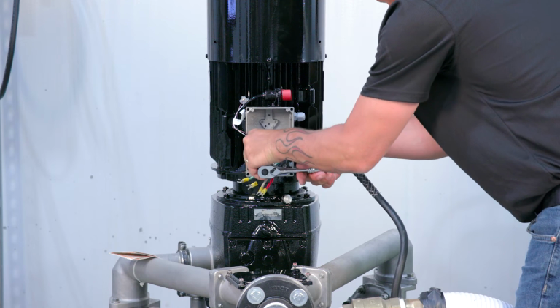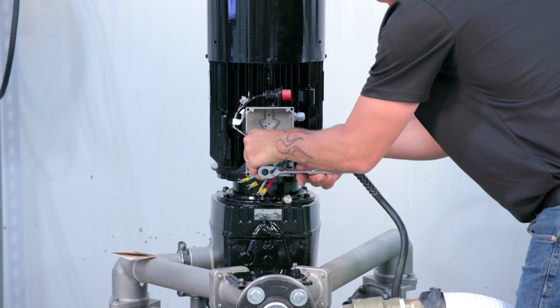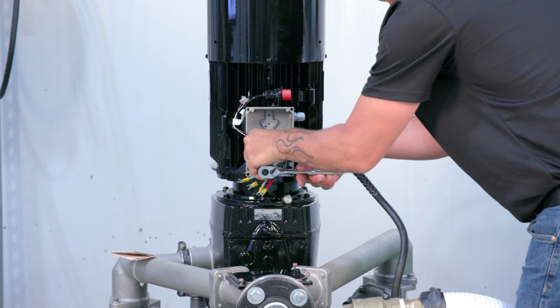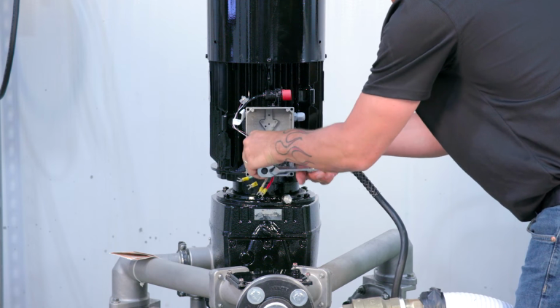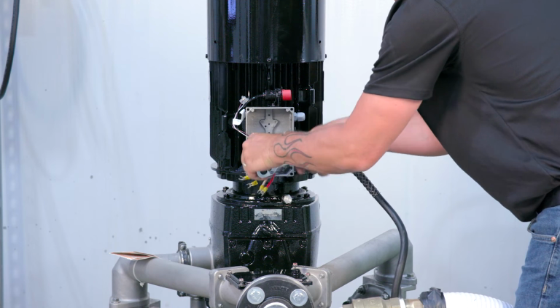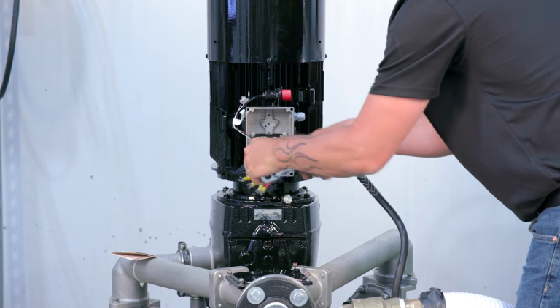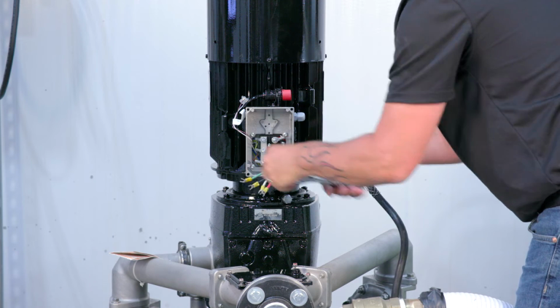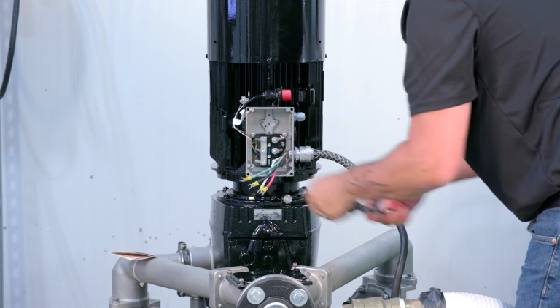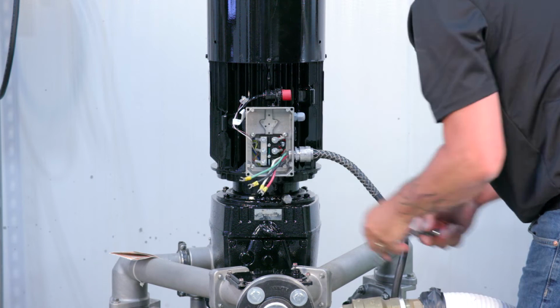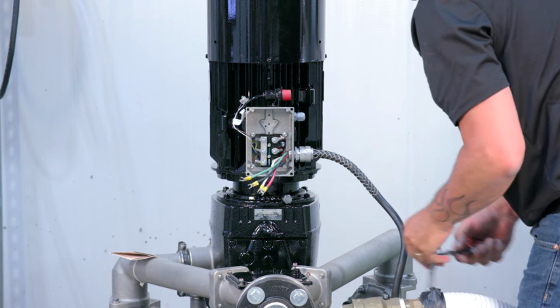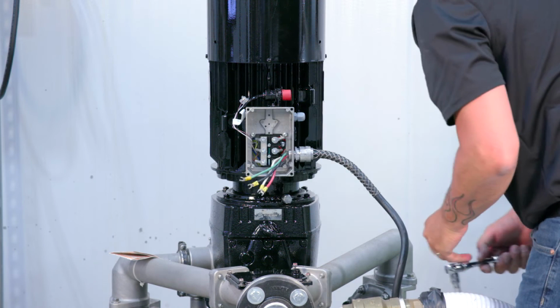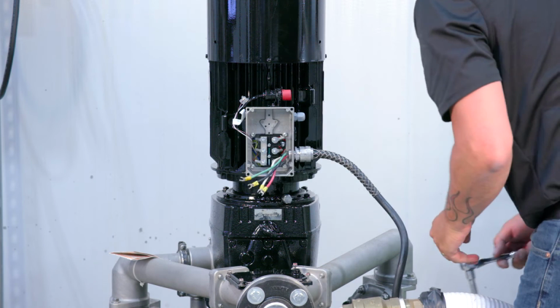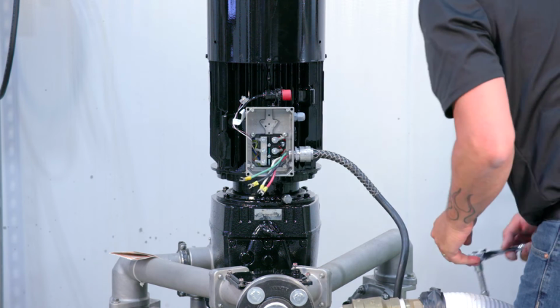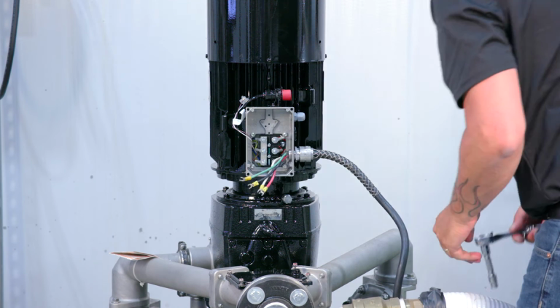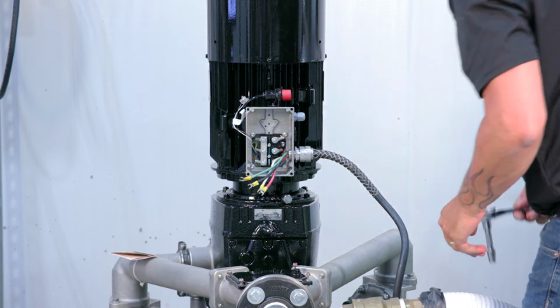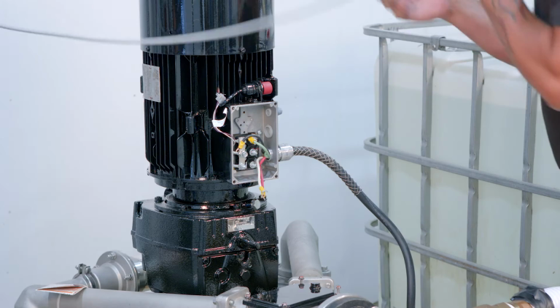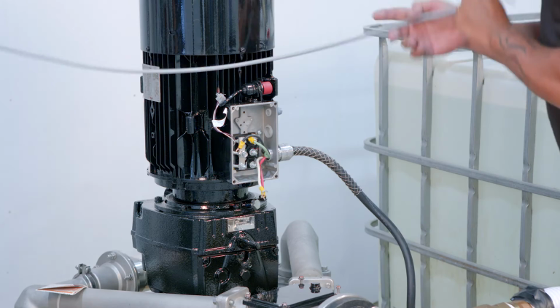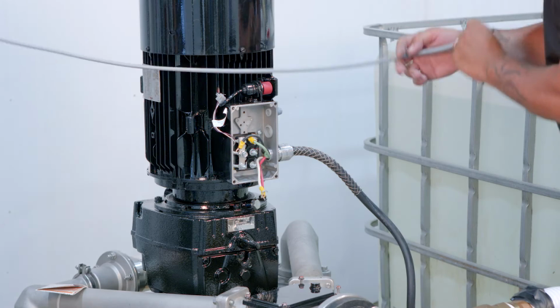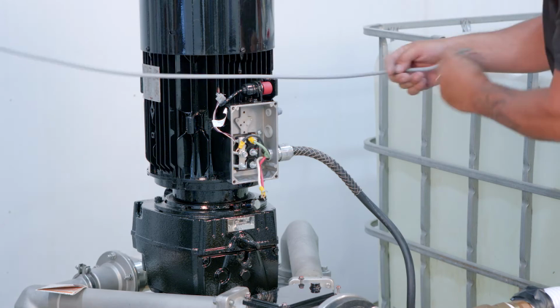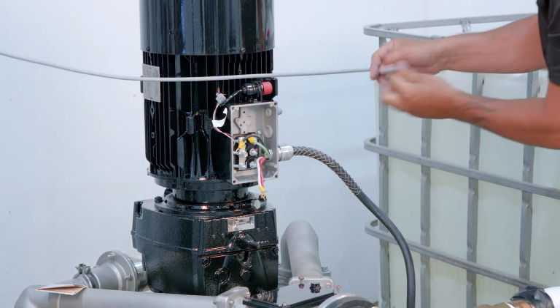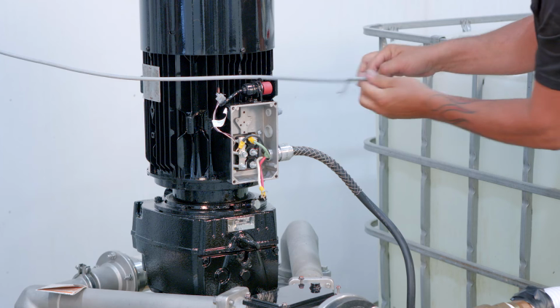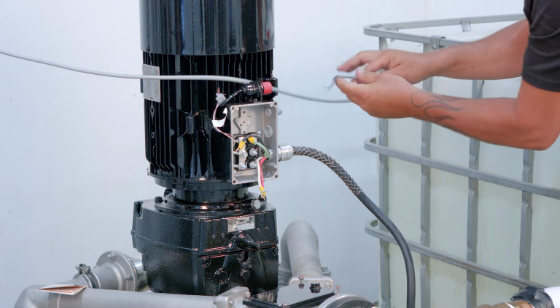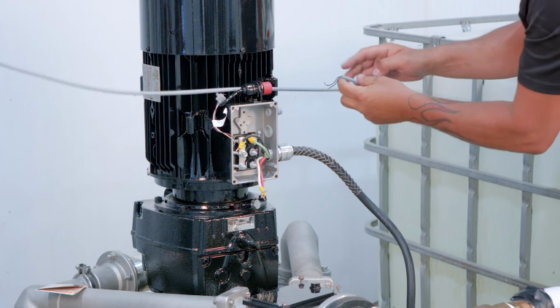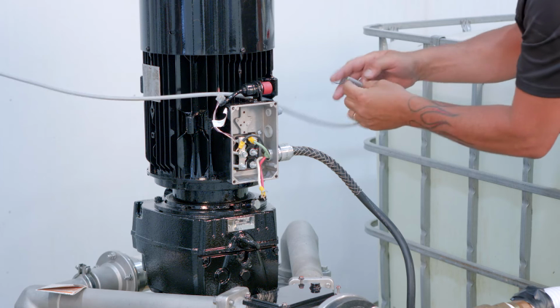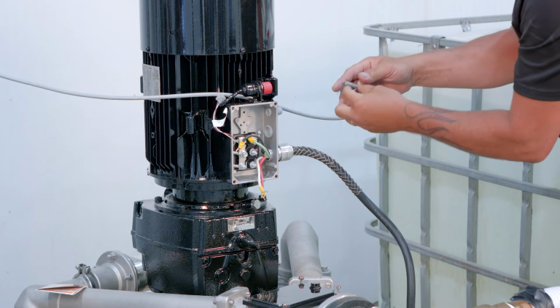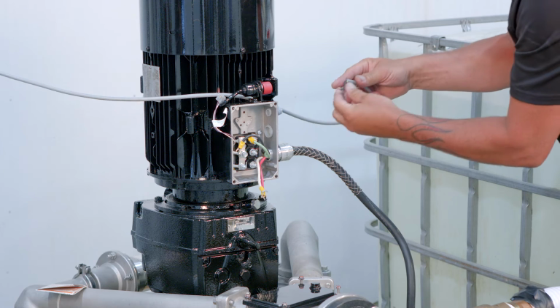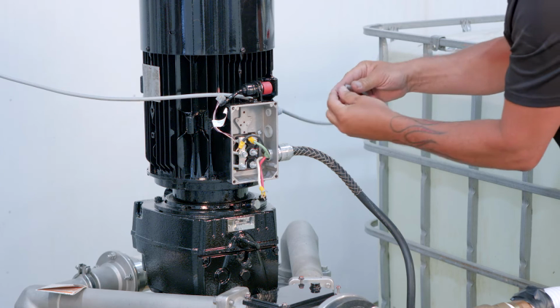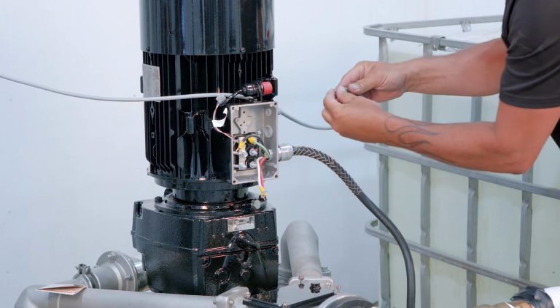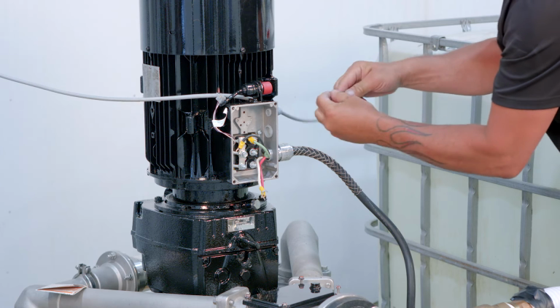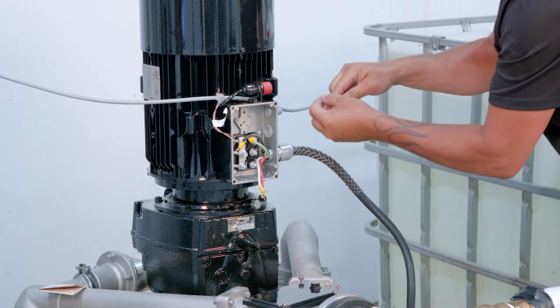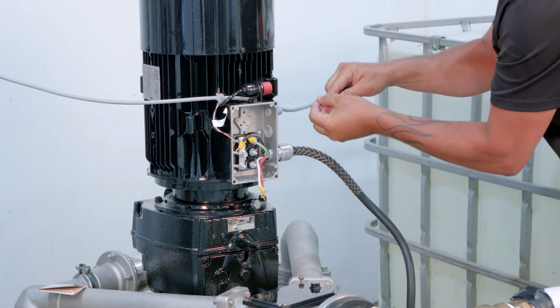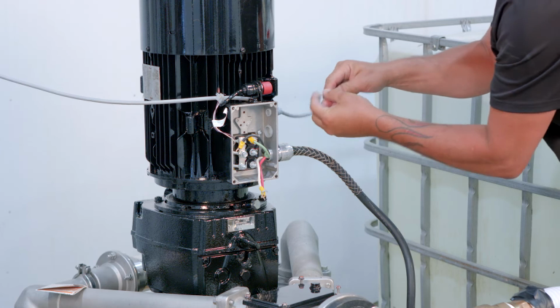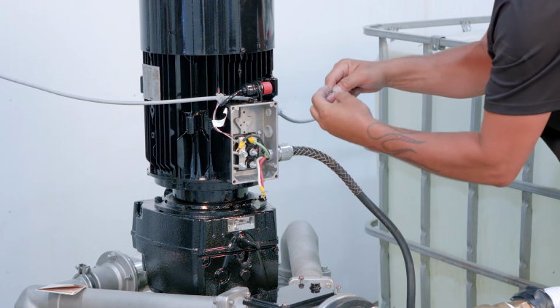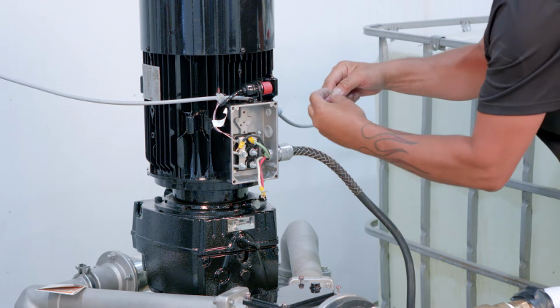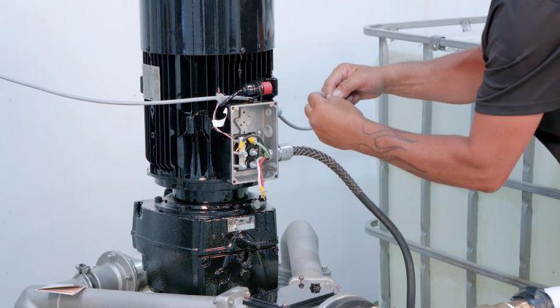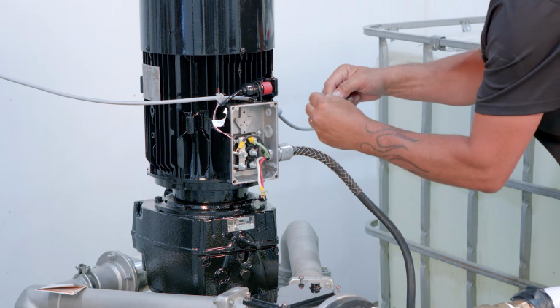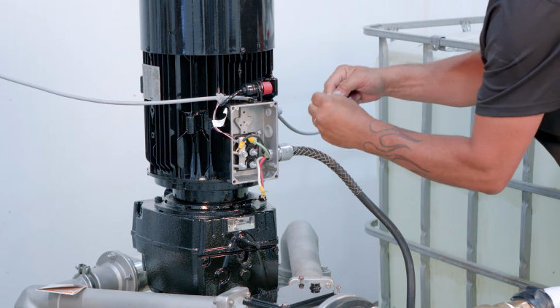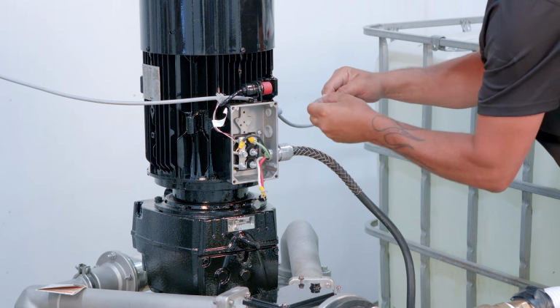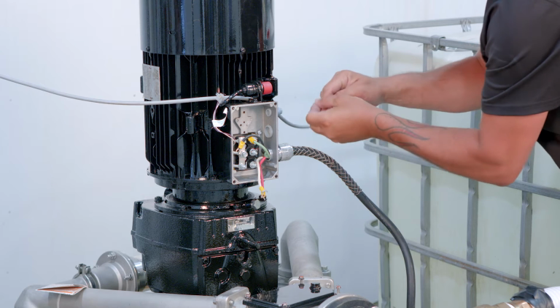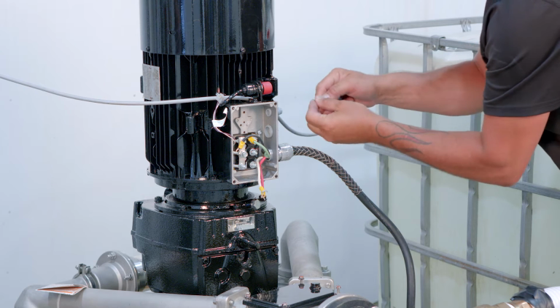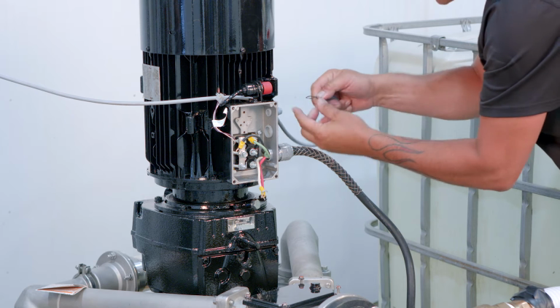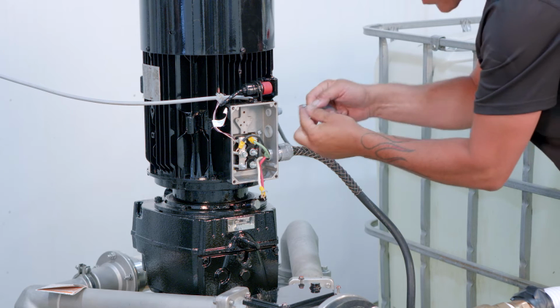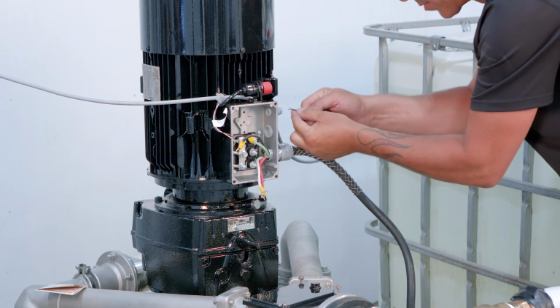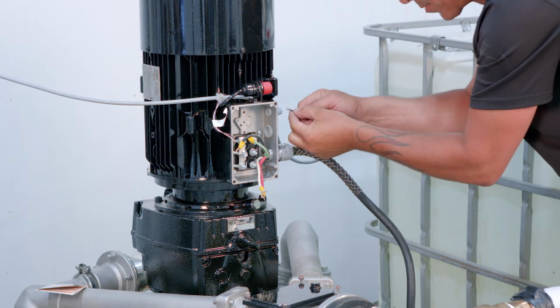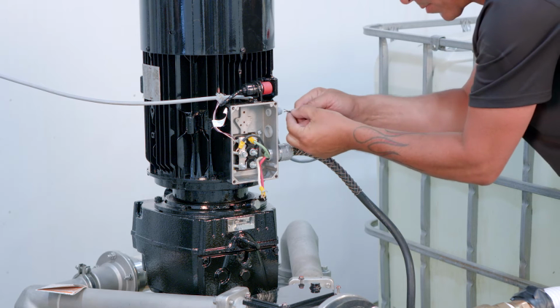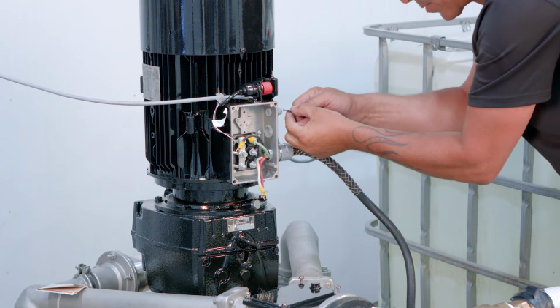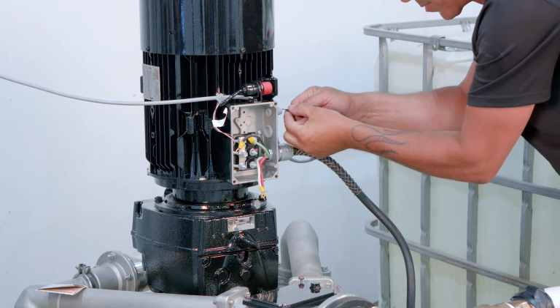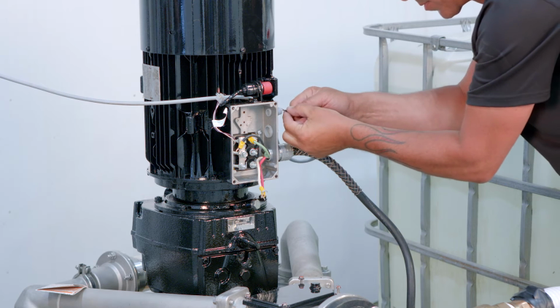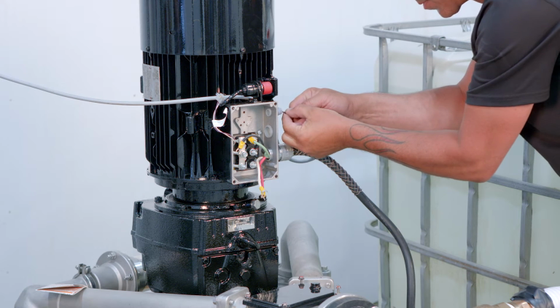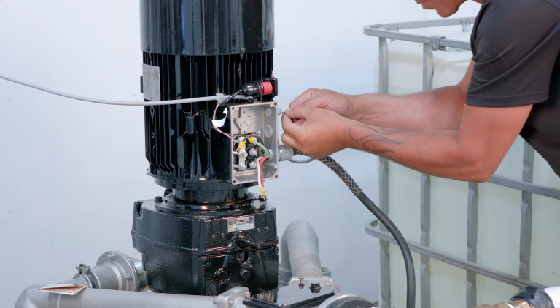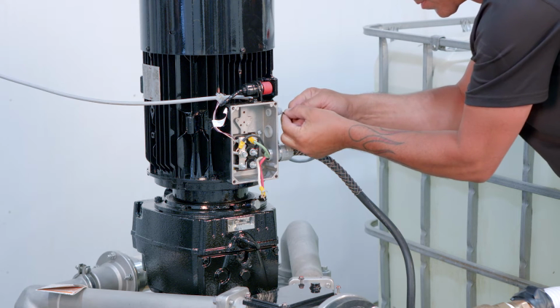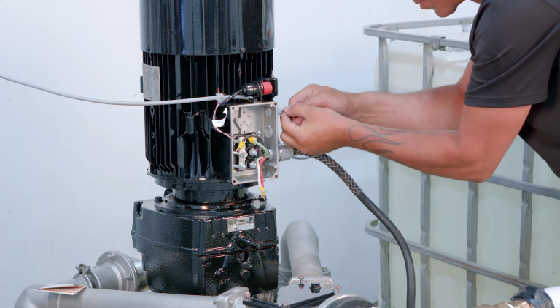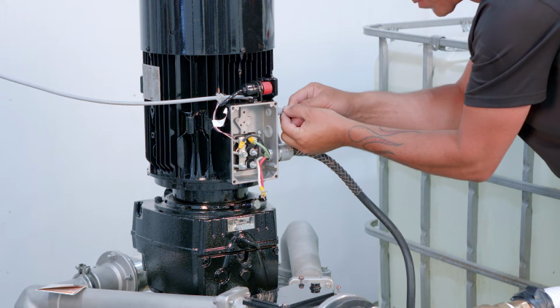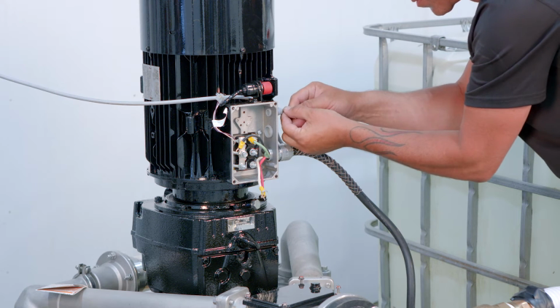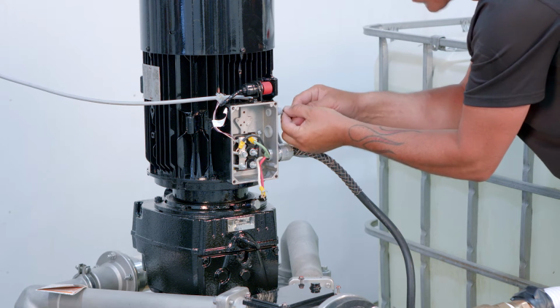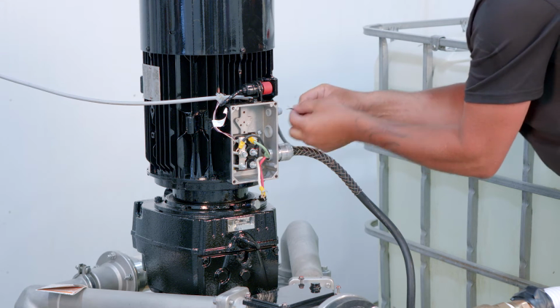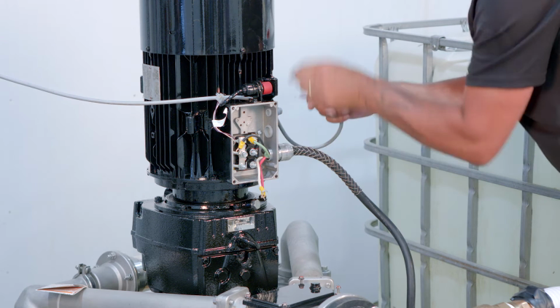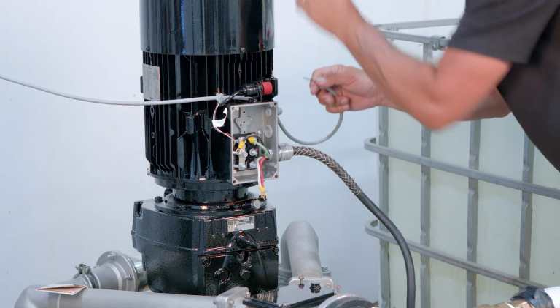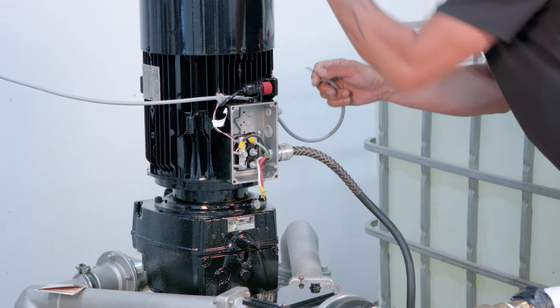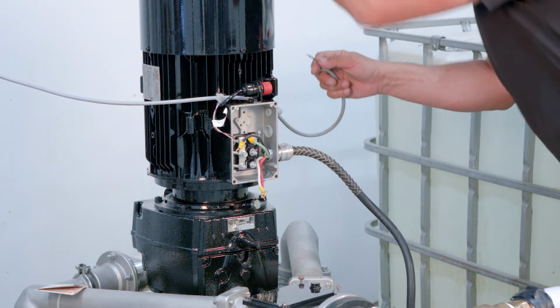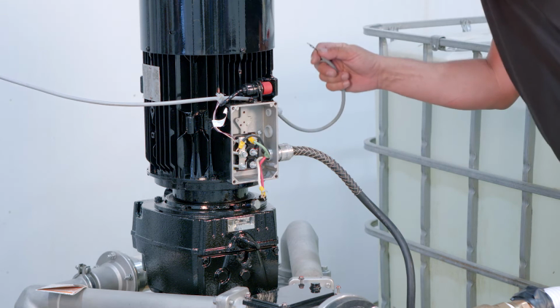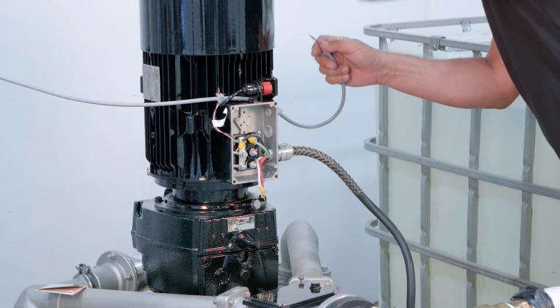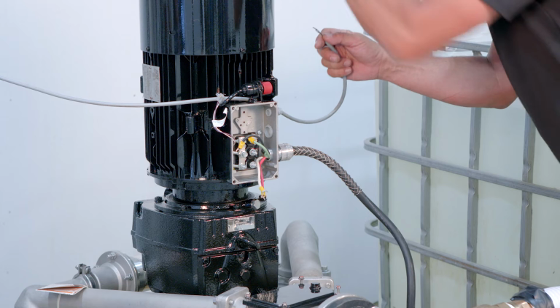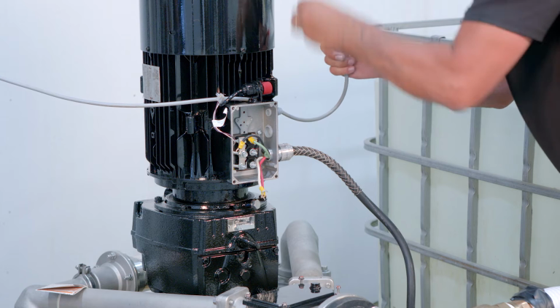Next, you'll connect PTC or PTO thermal sensors to screw terminals. Polarity does not matter.